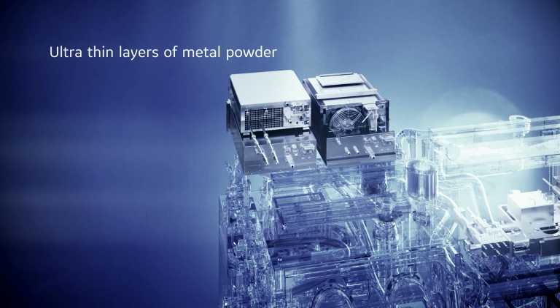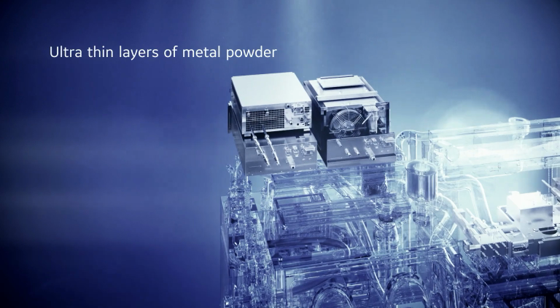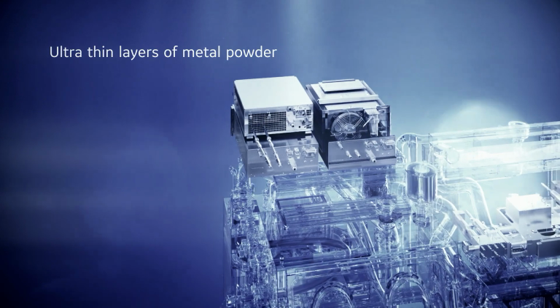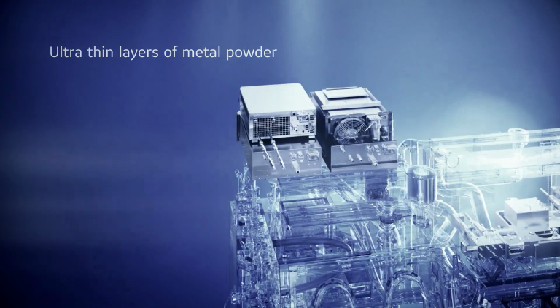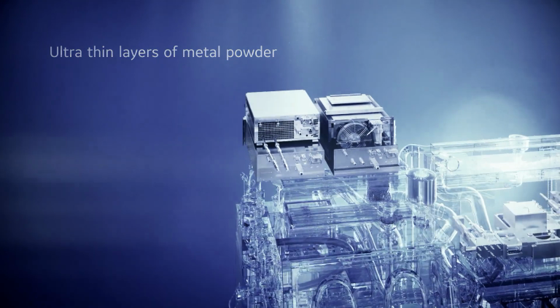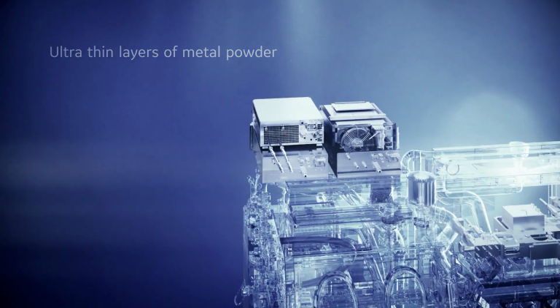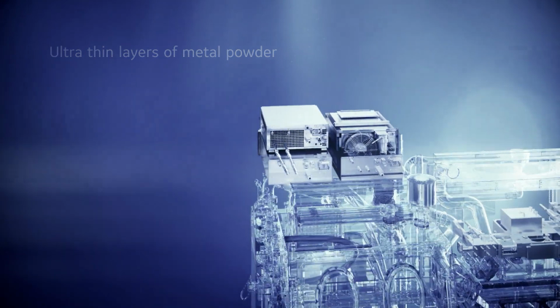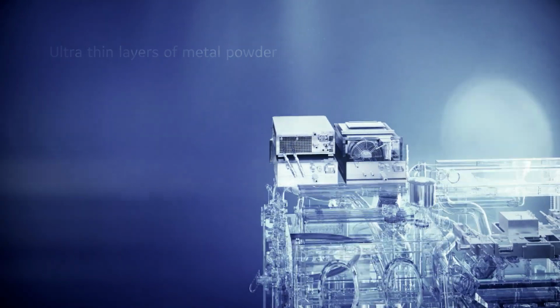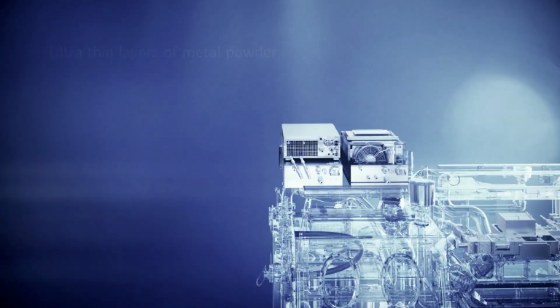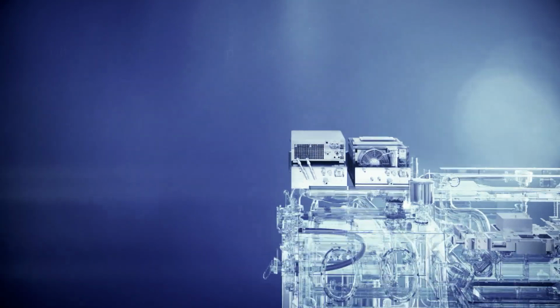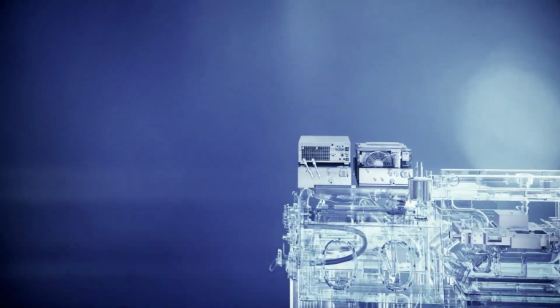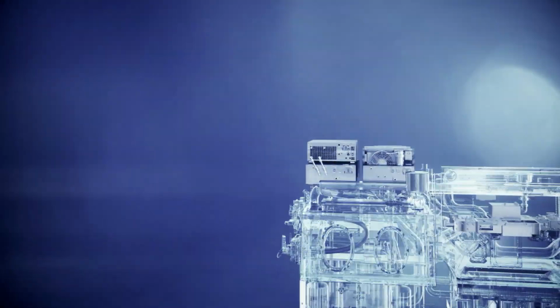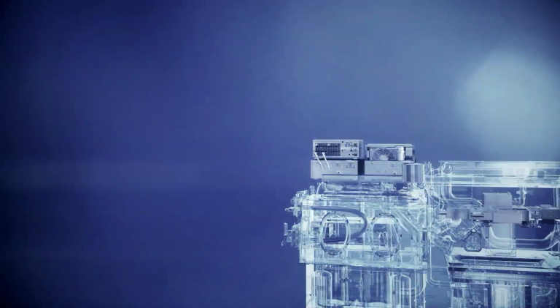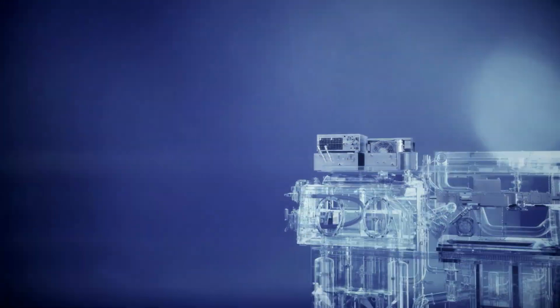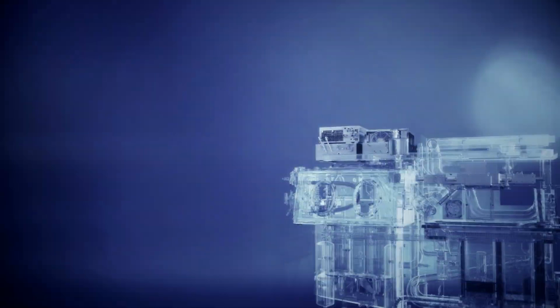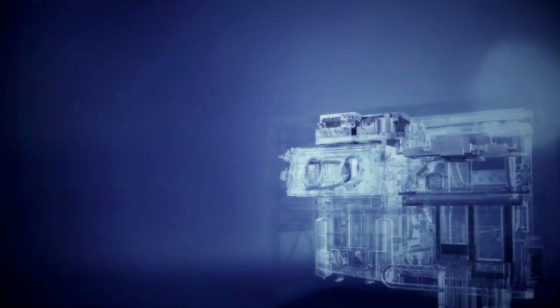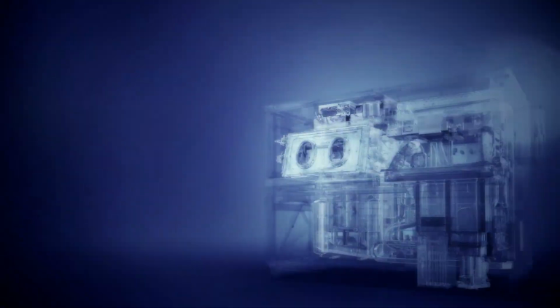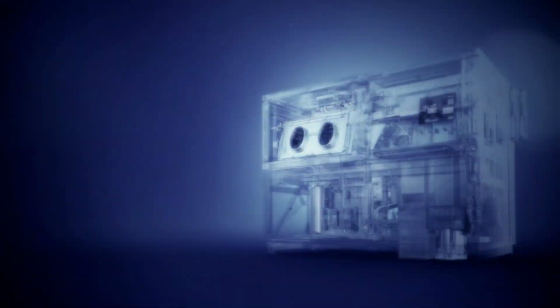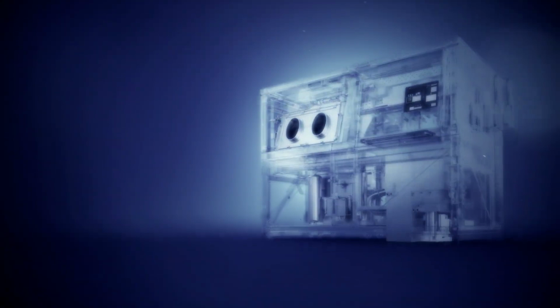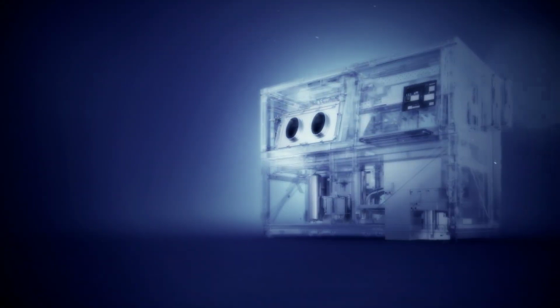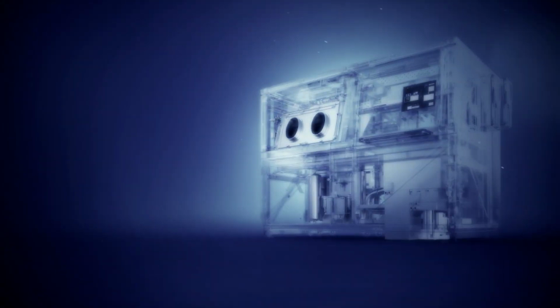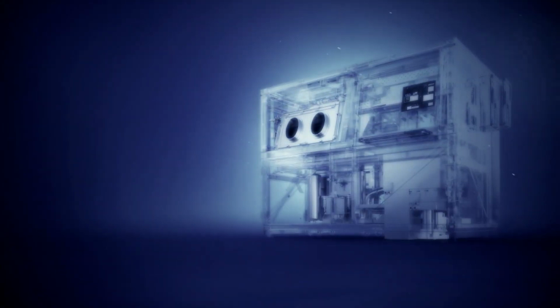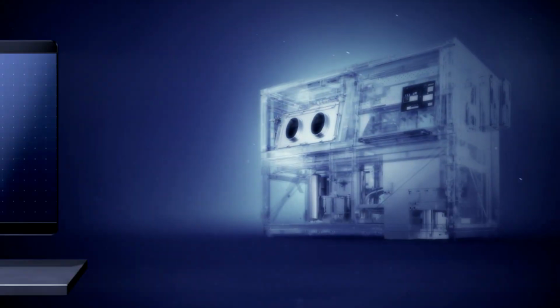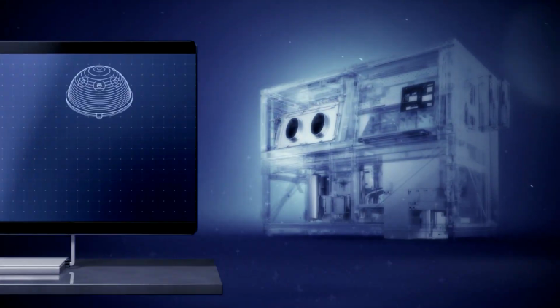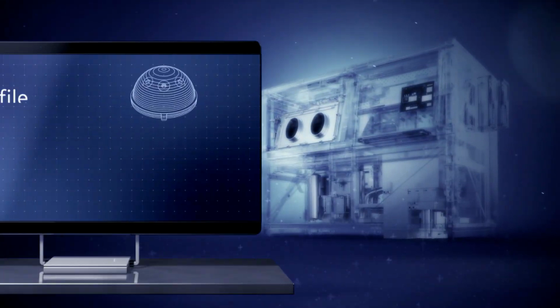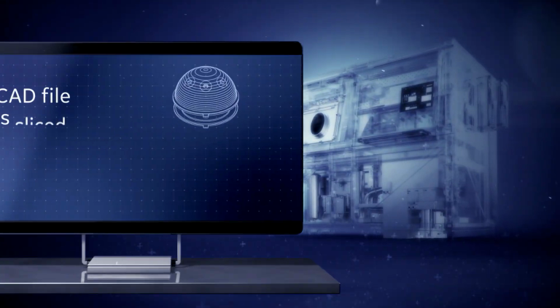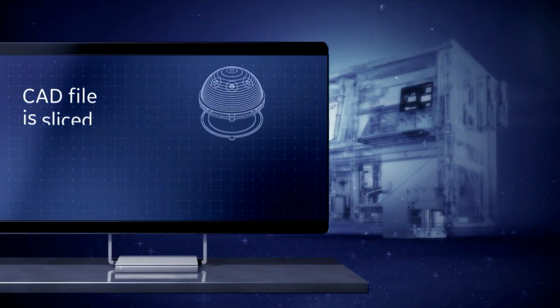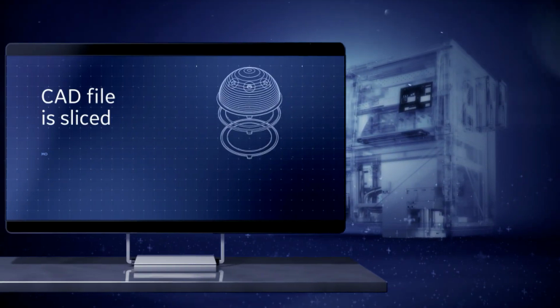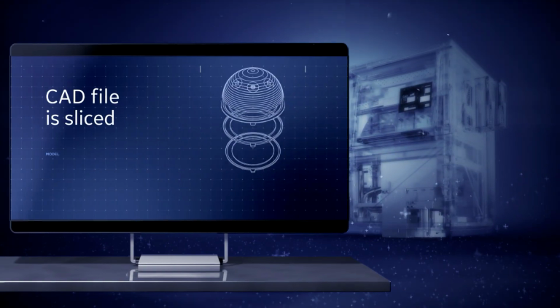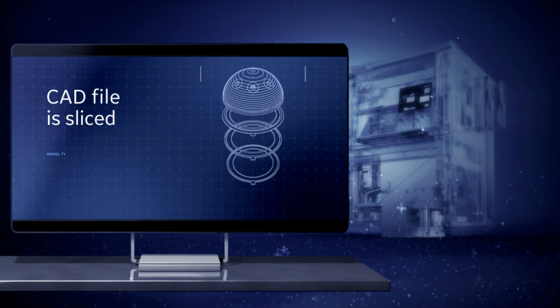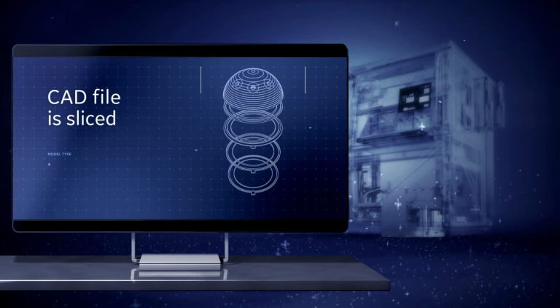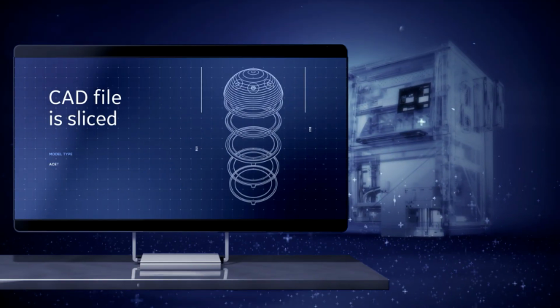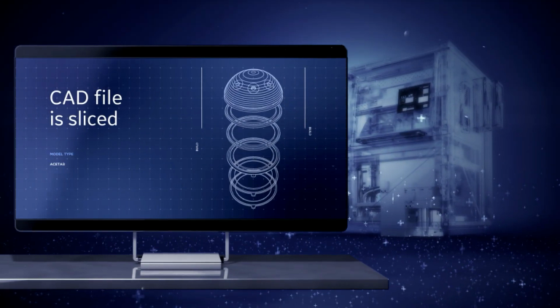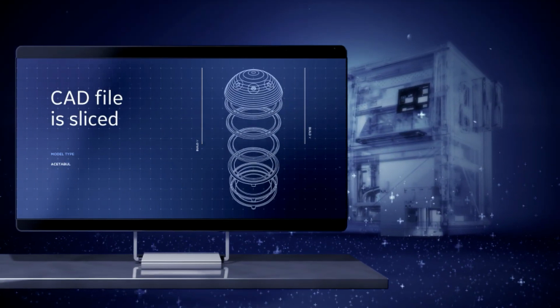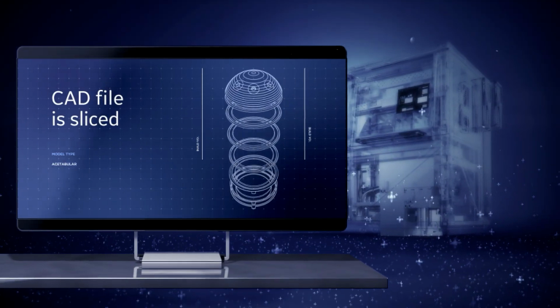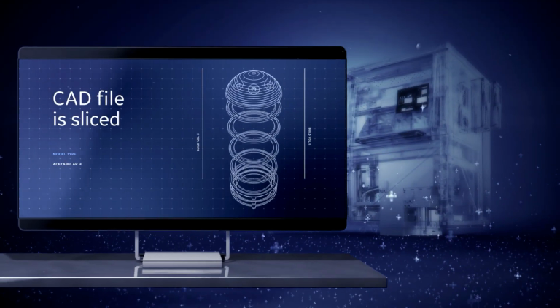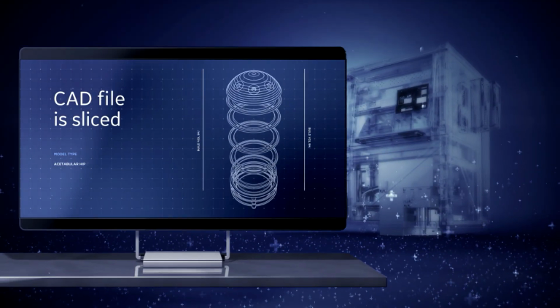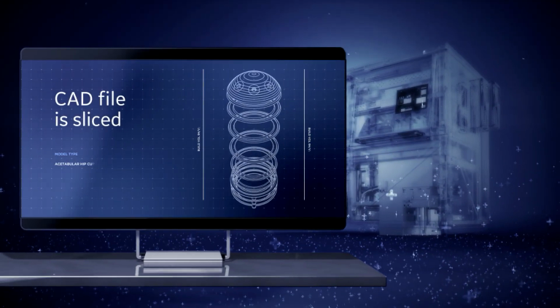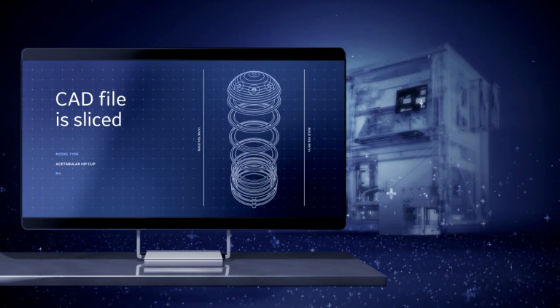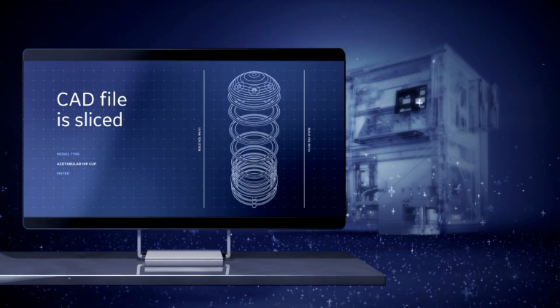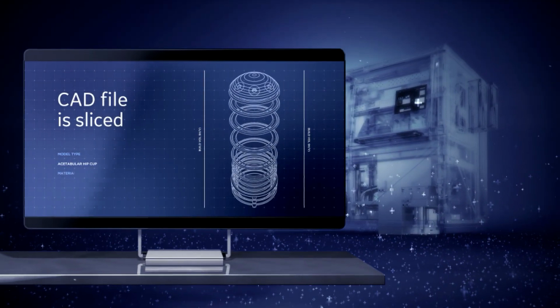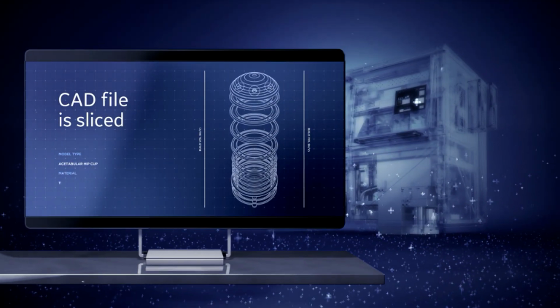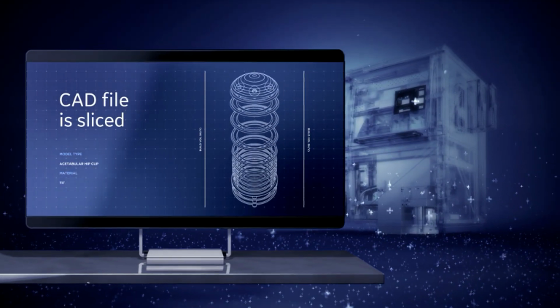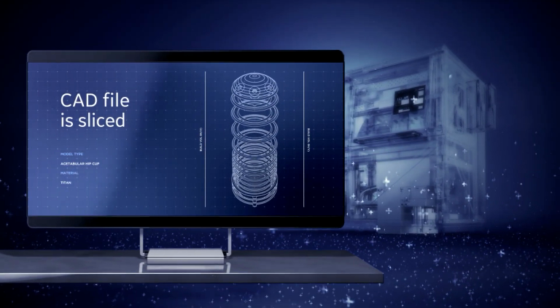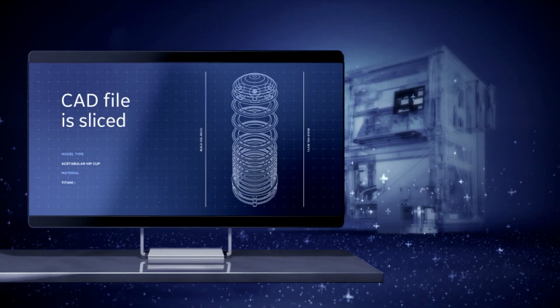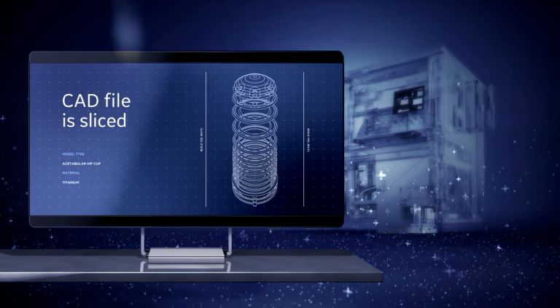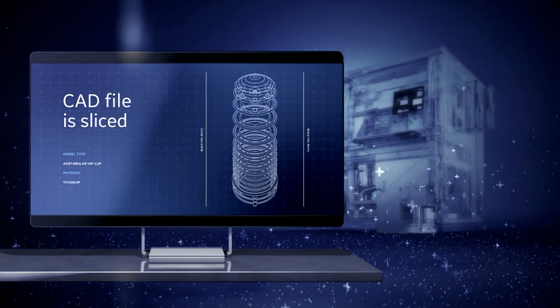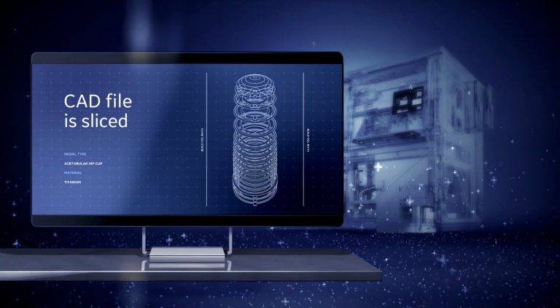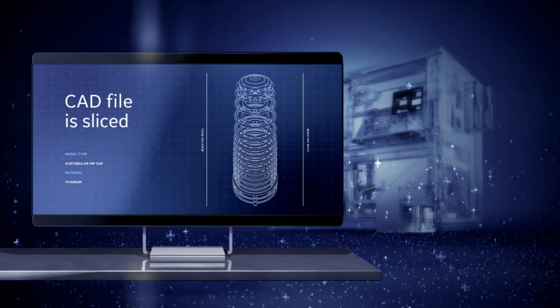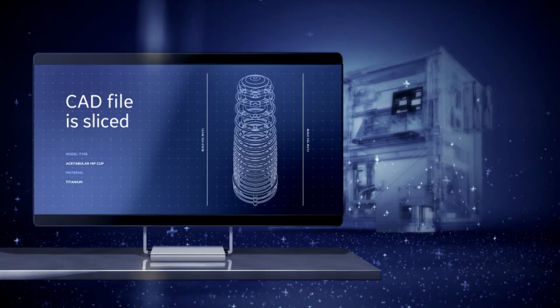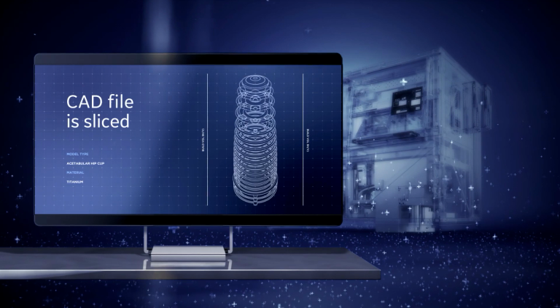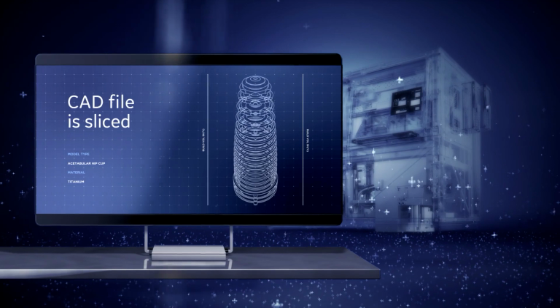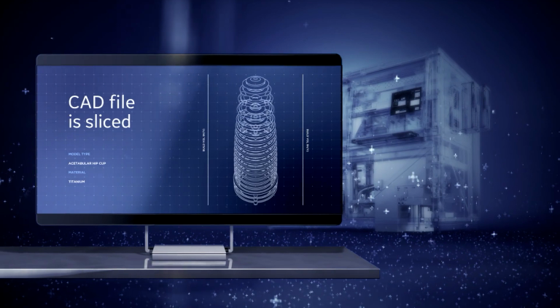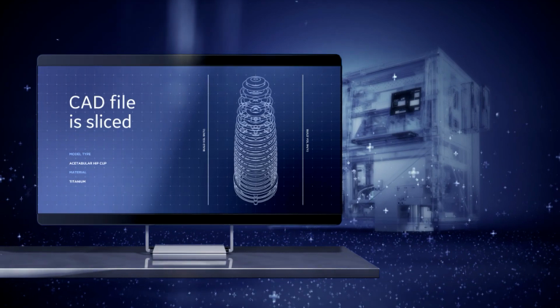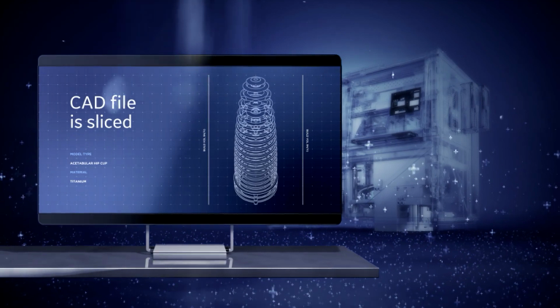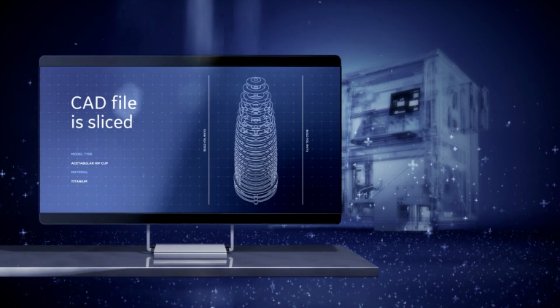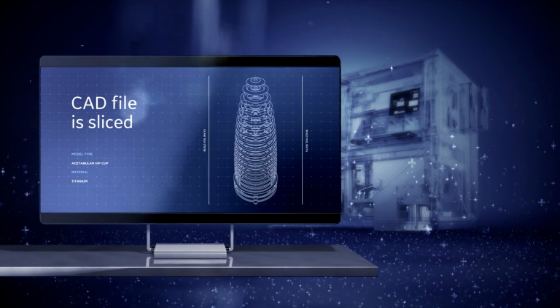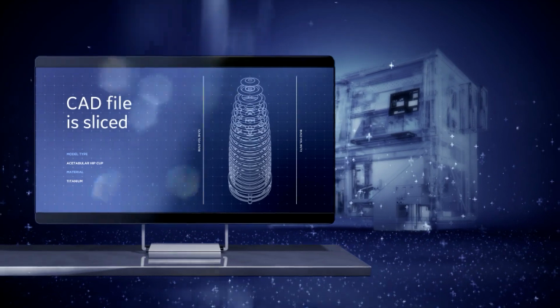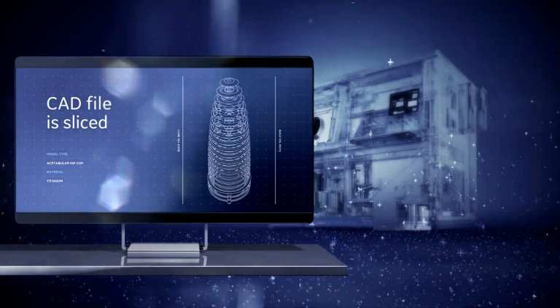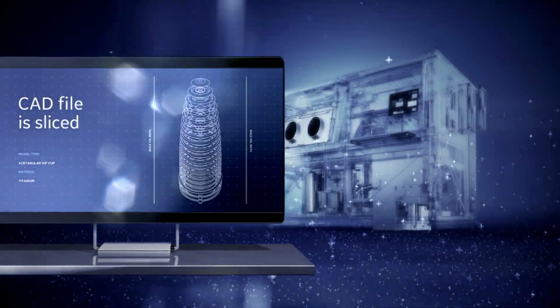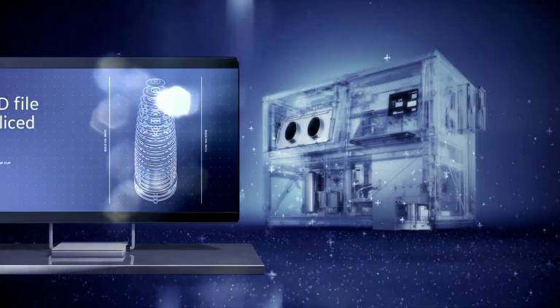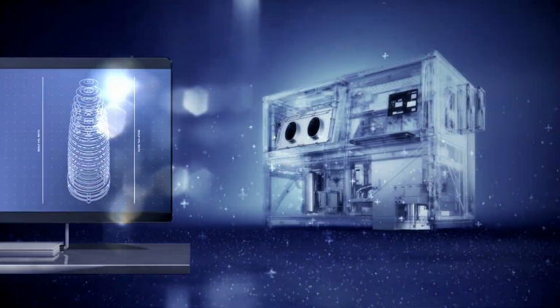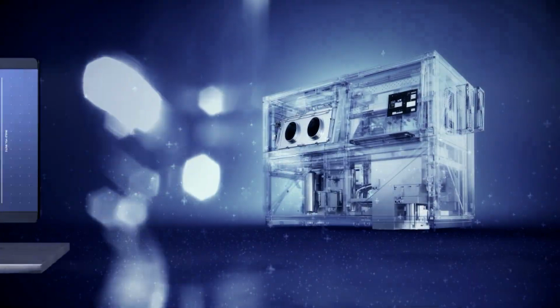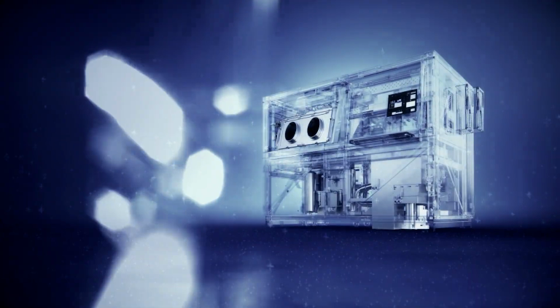The parts are built from CAD files and converted into slice files. The slice files are then uploaded to the DMLM machine.